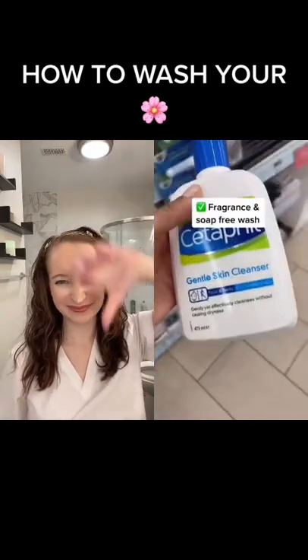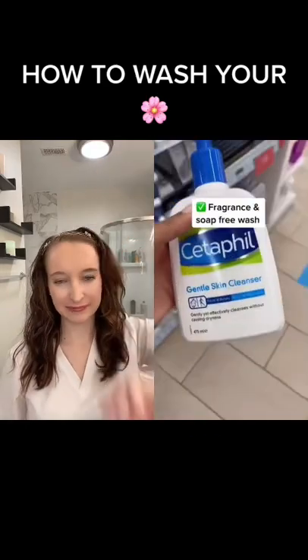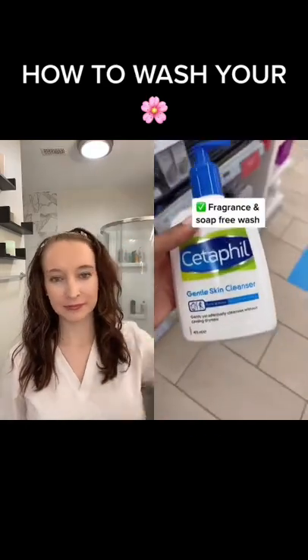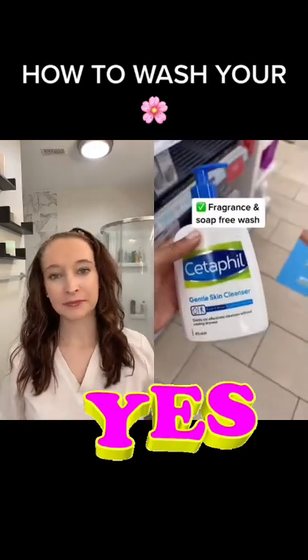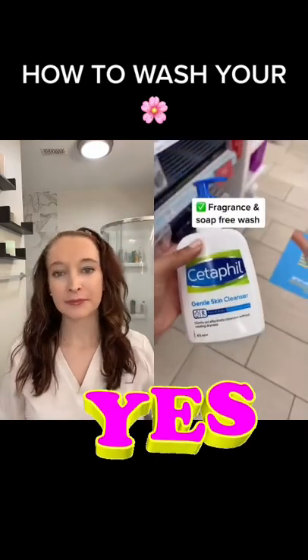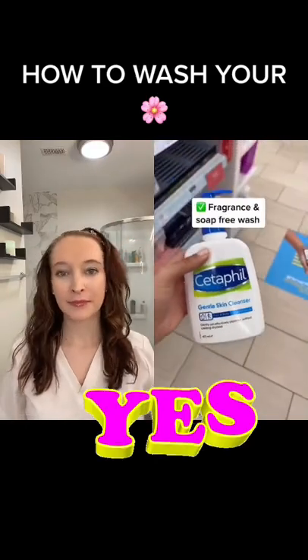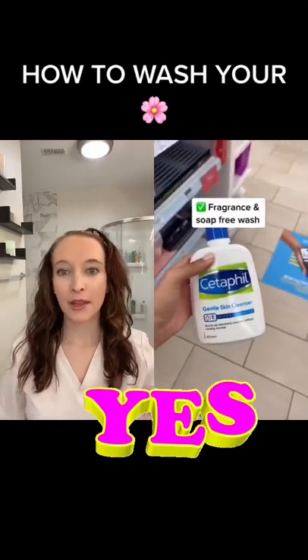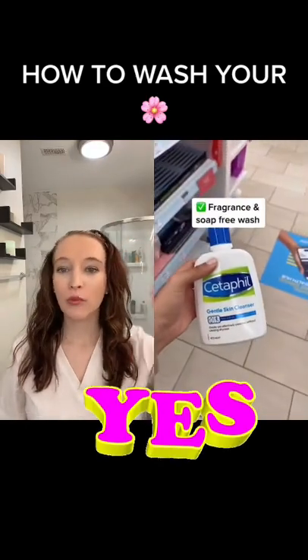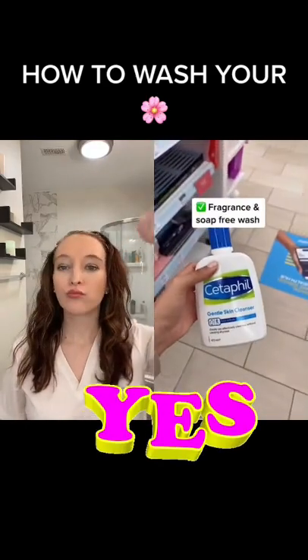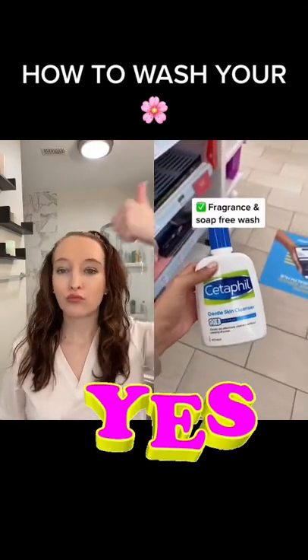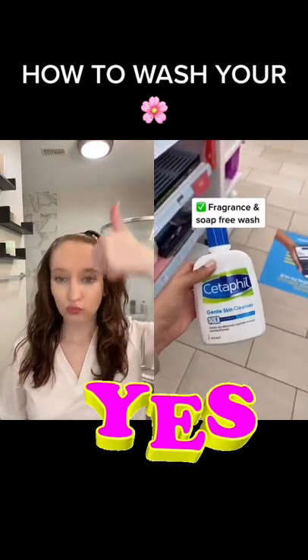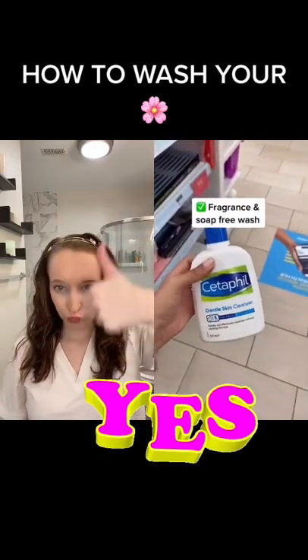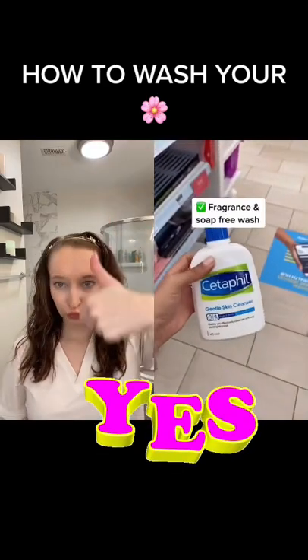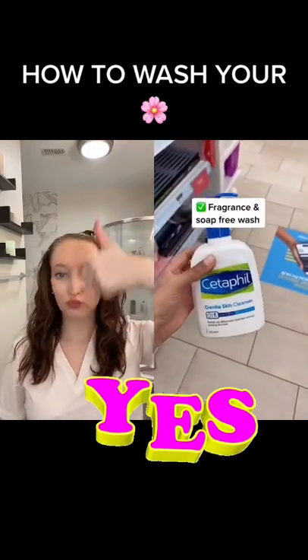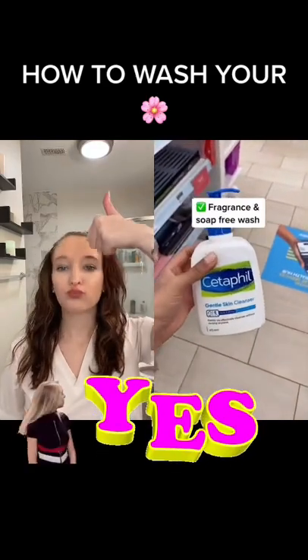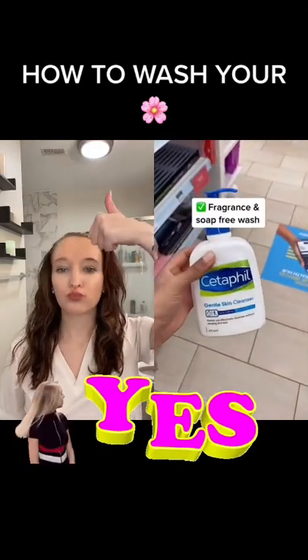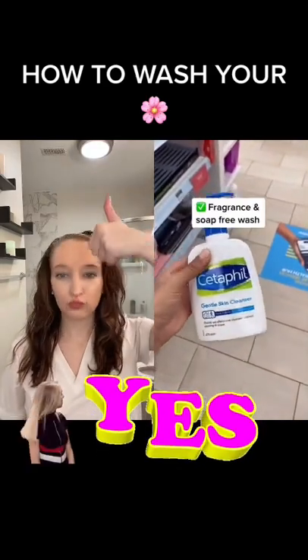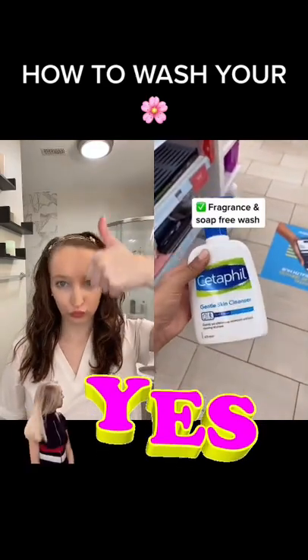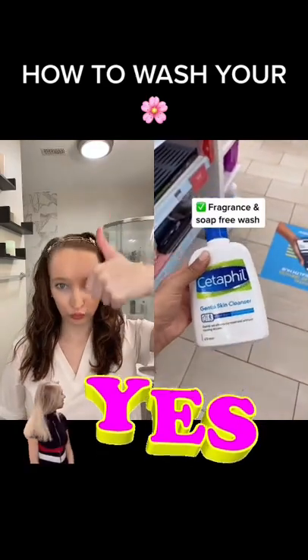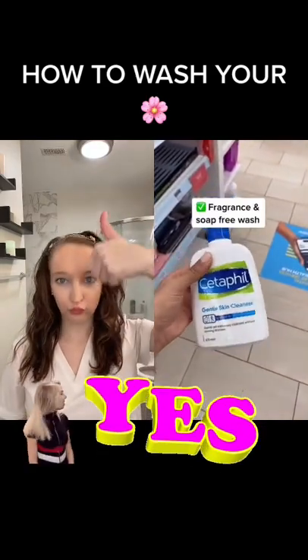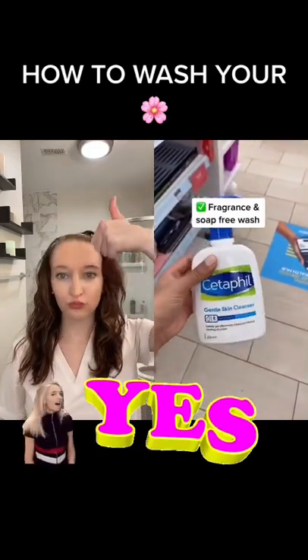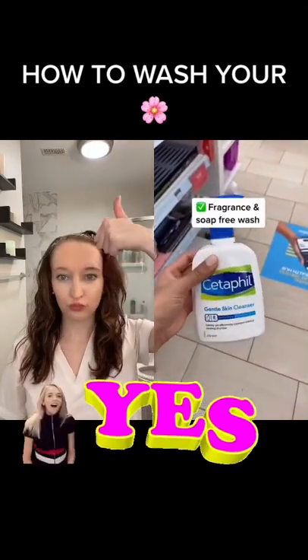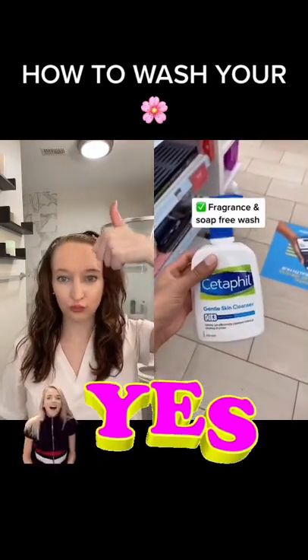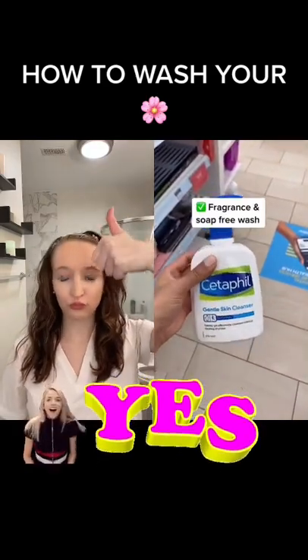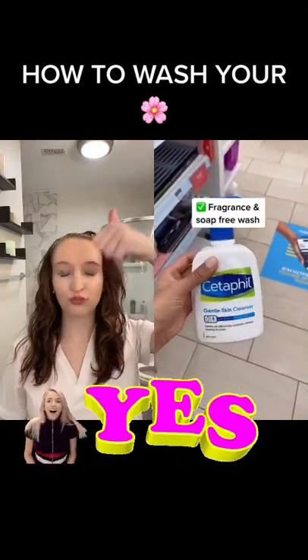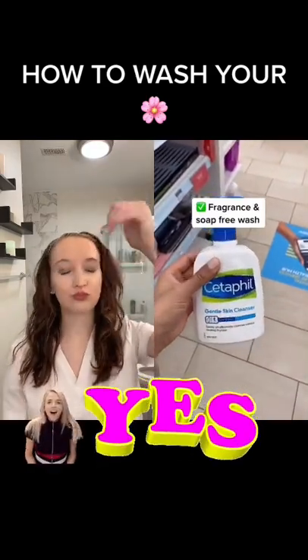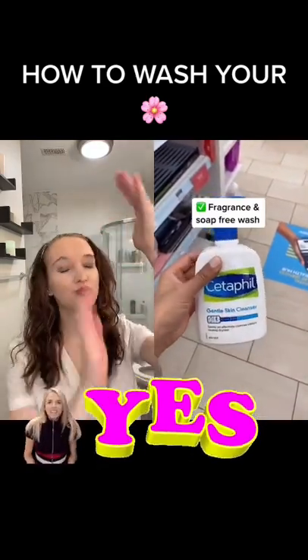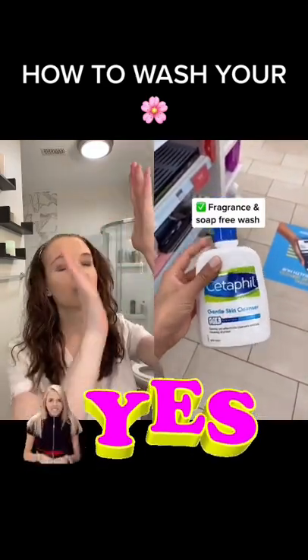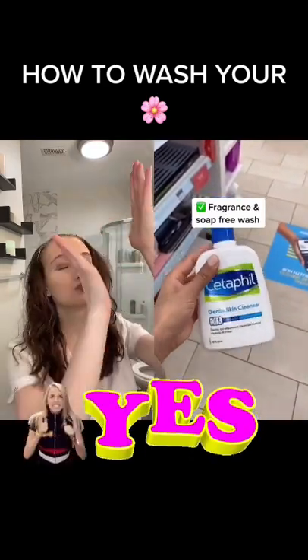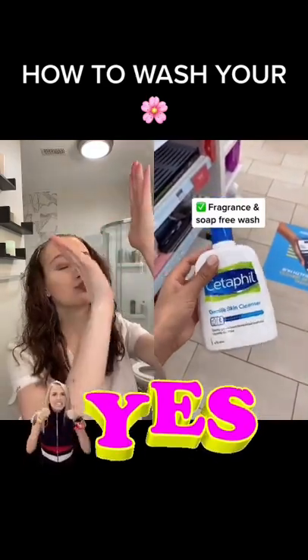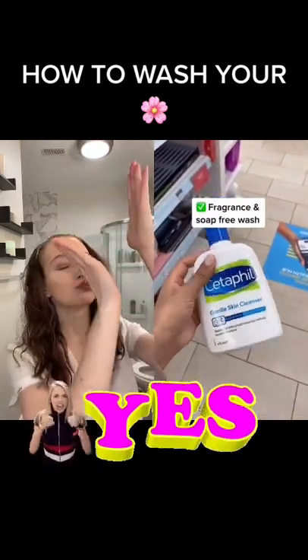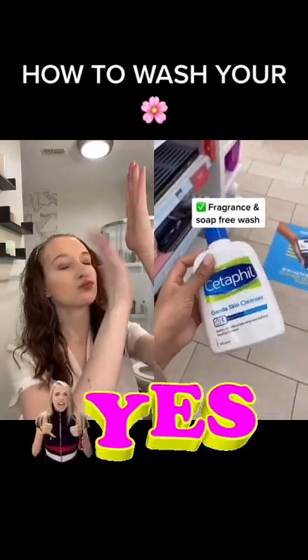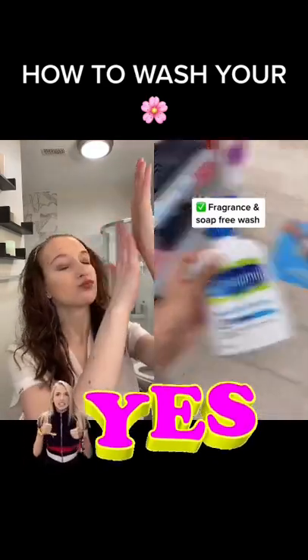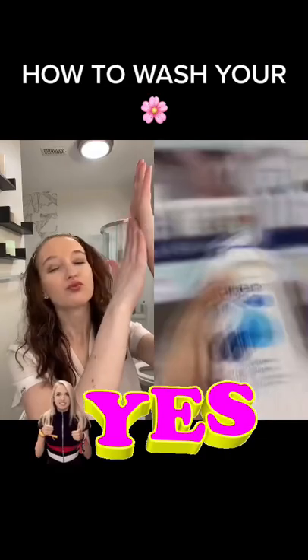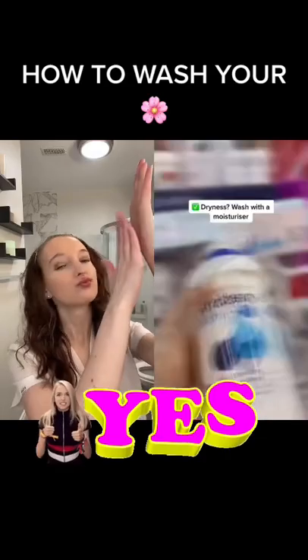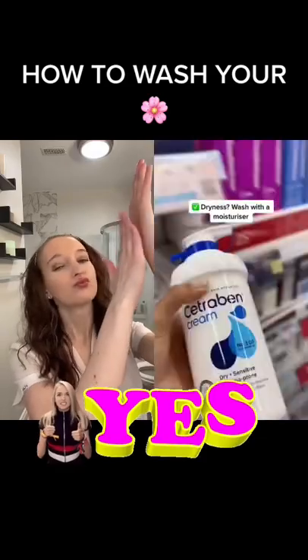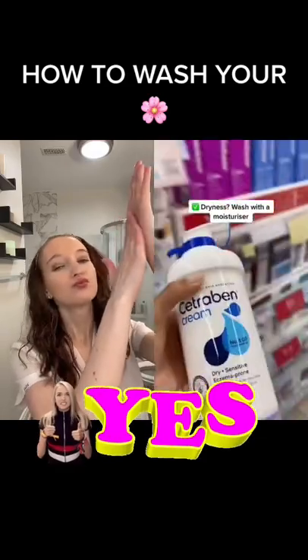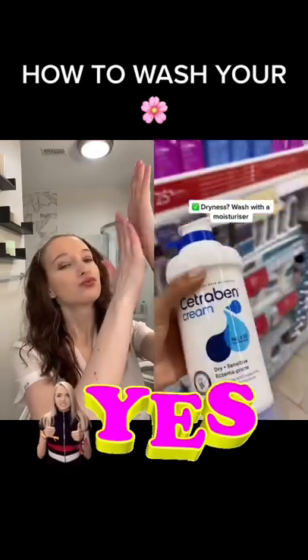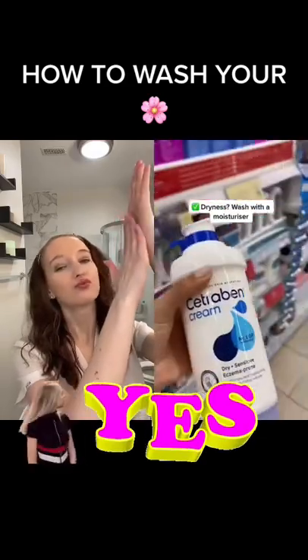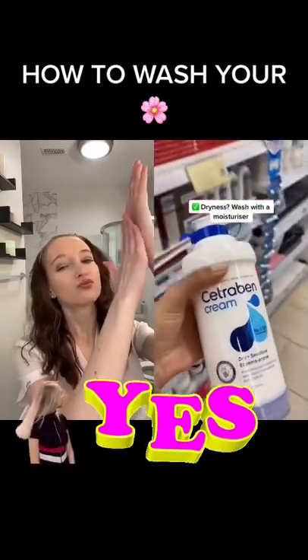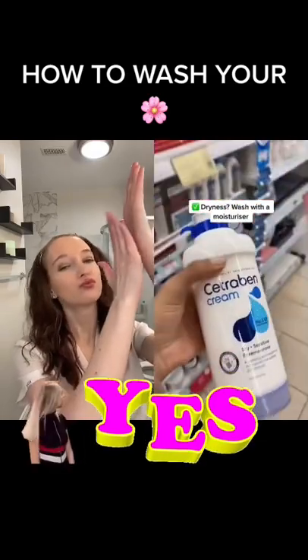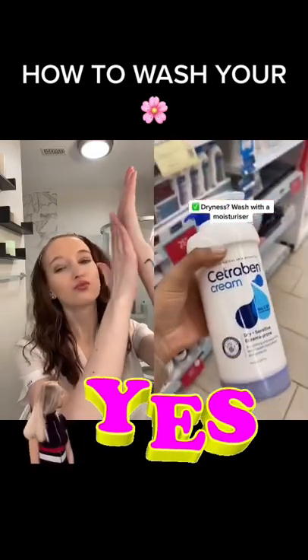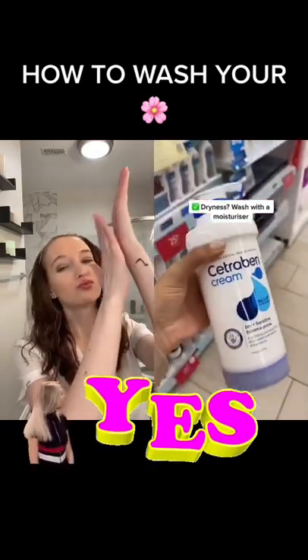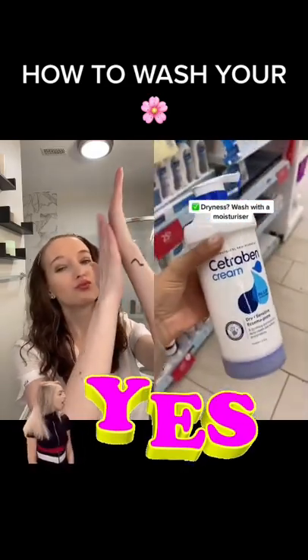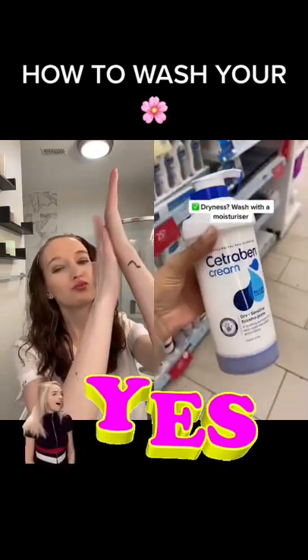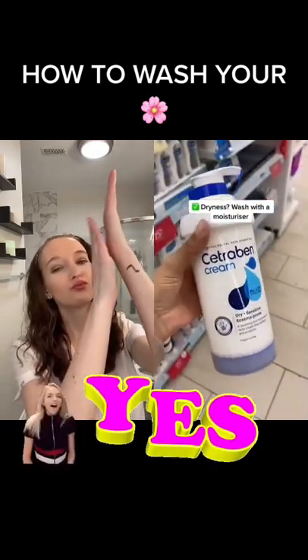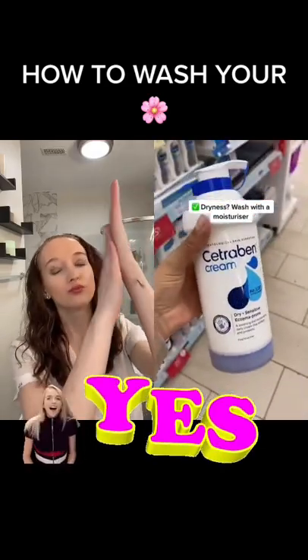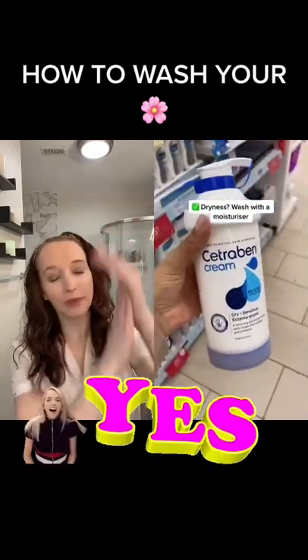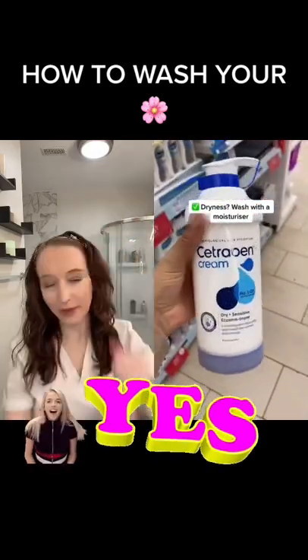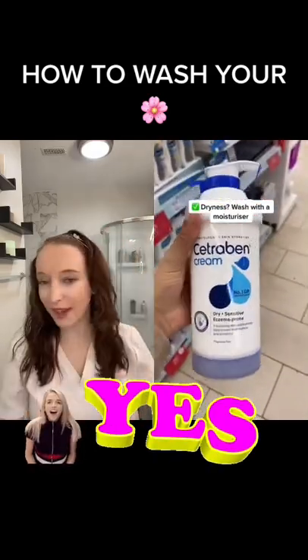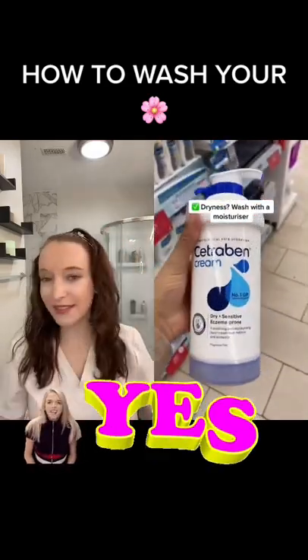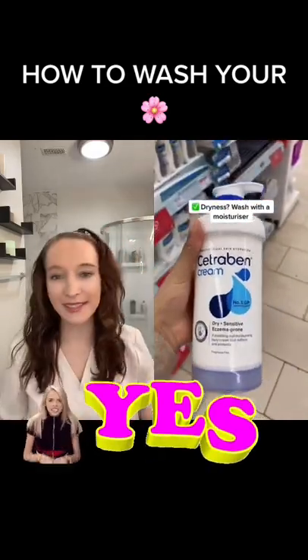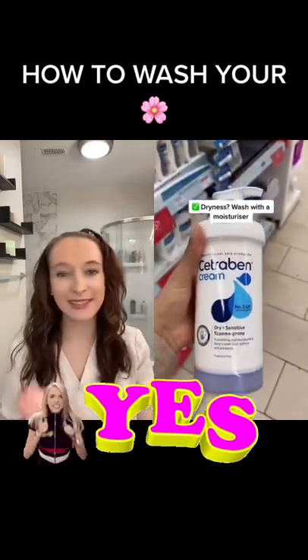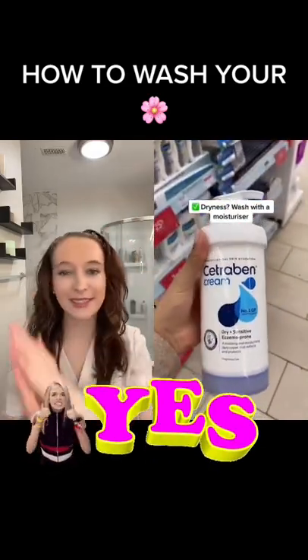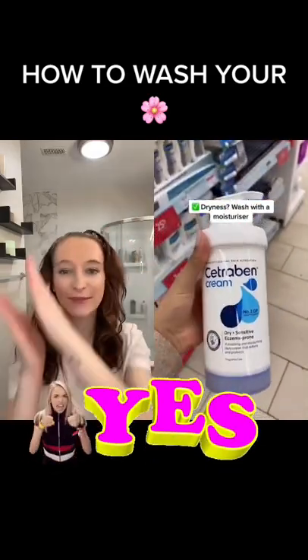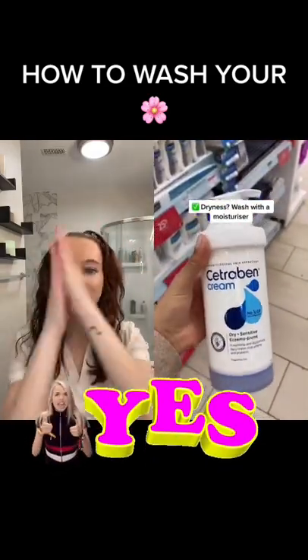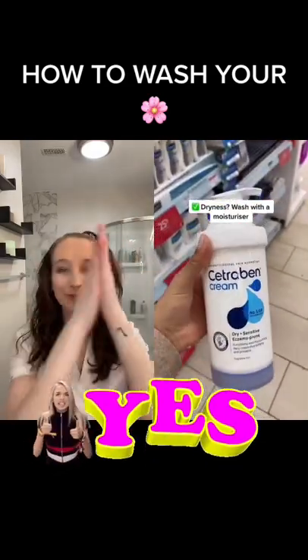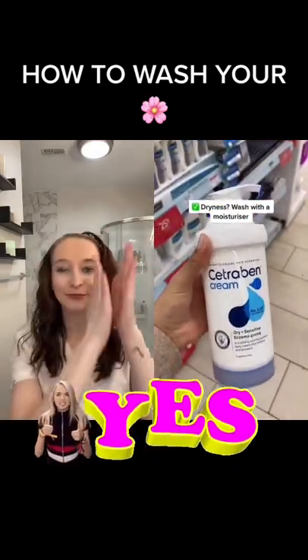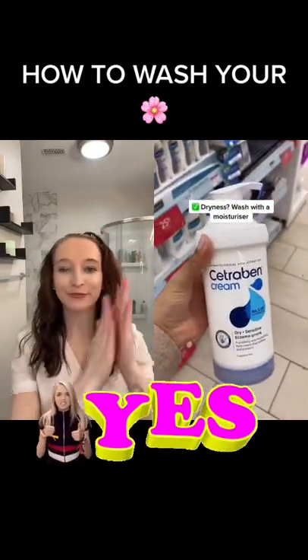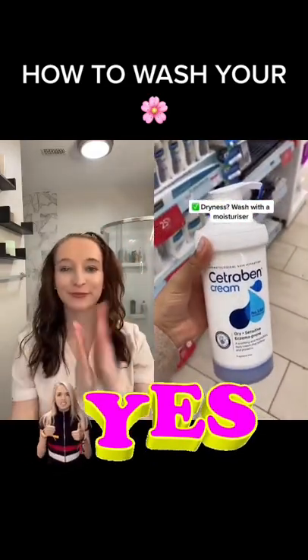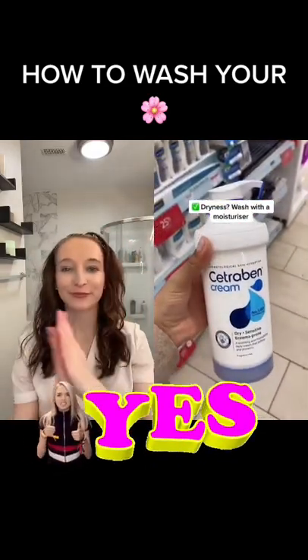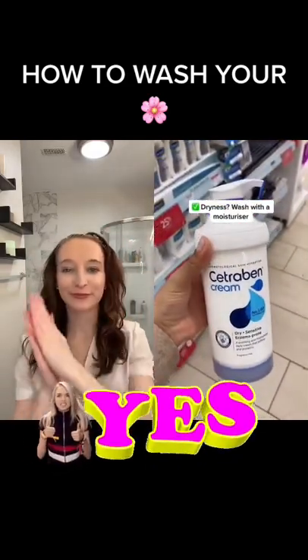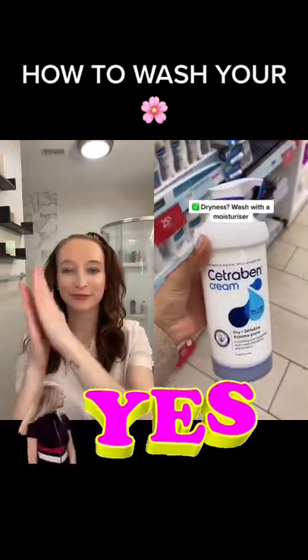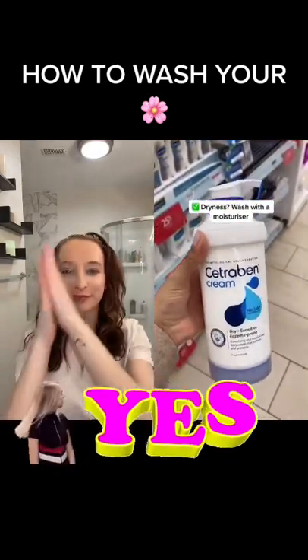Stick to a gentle fragrance and soap-free wash like this one from Cetaphil. If you experience dryness, use a simple moisturiser to wash instead.